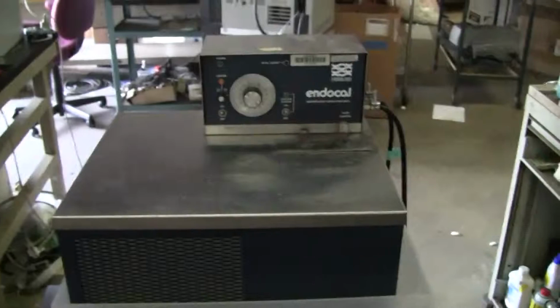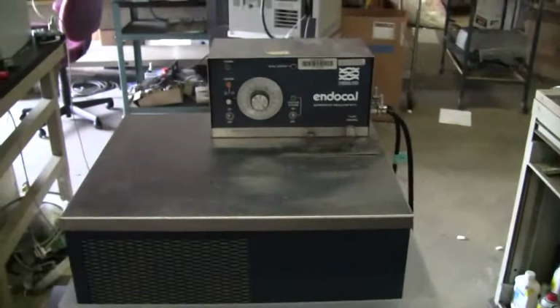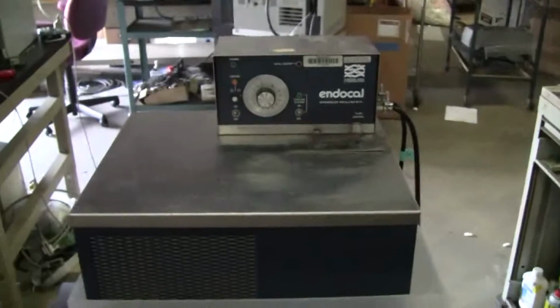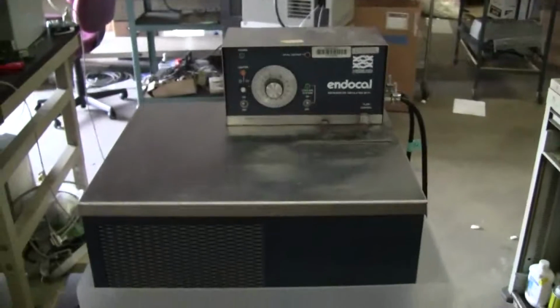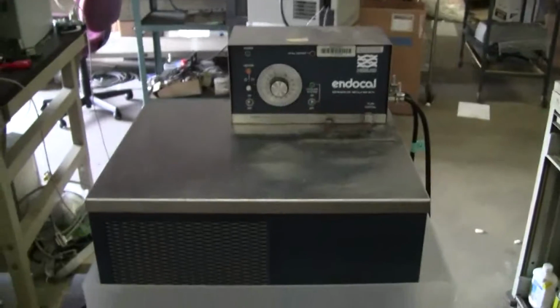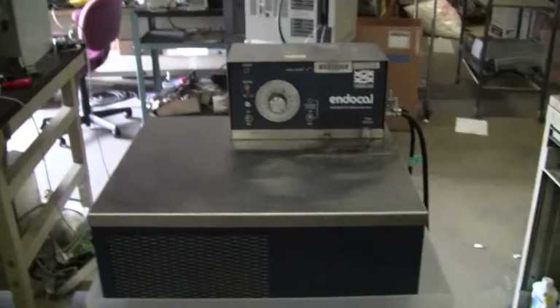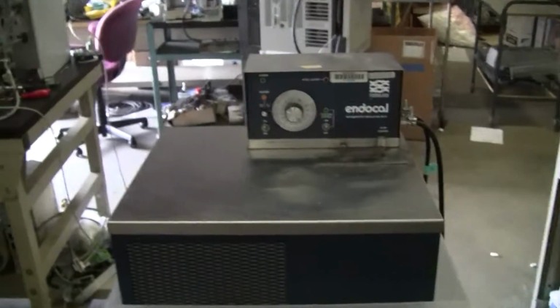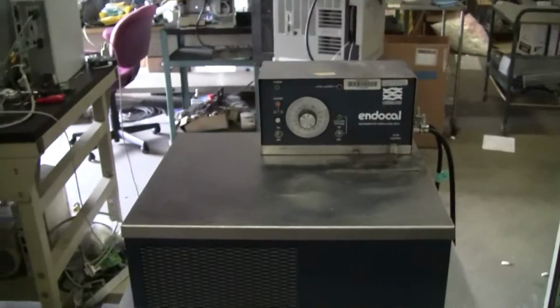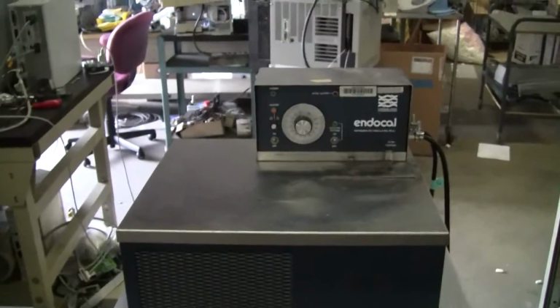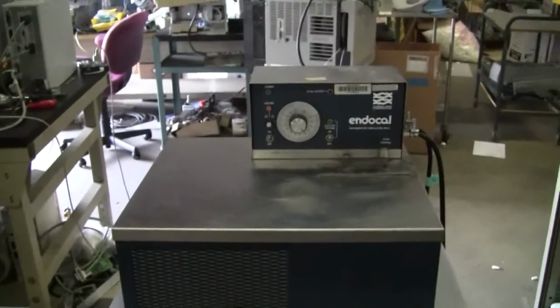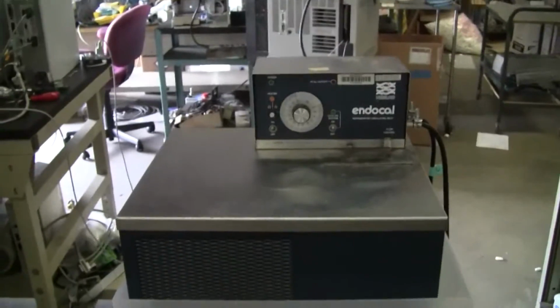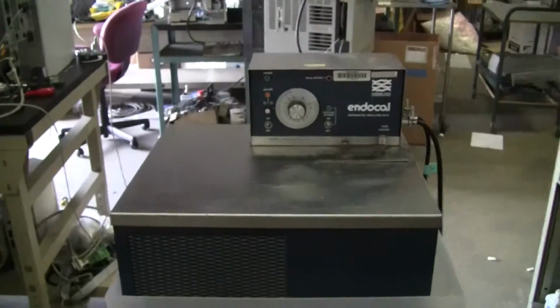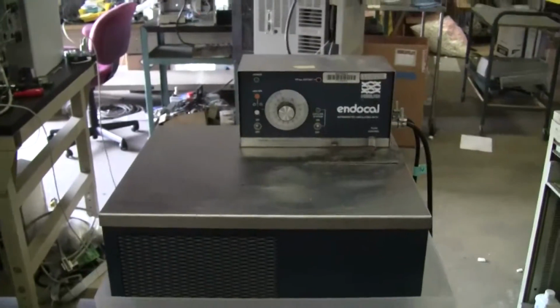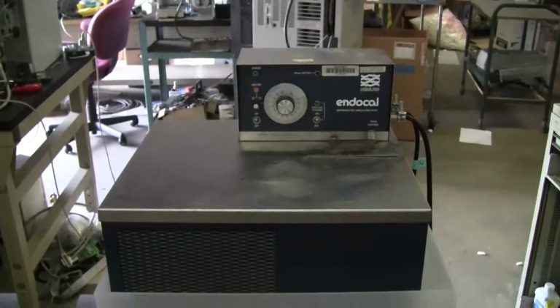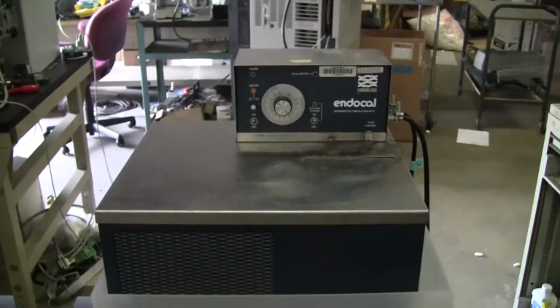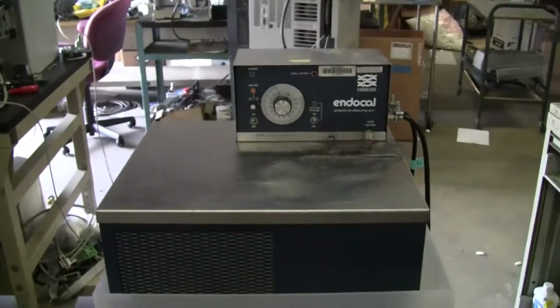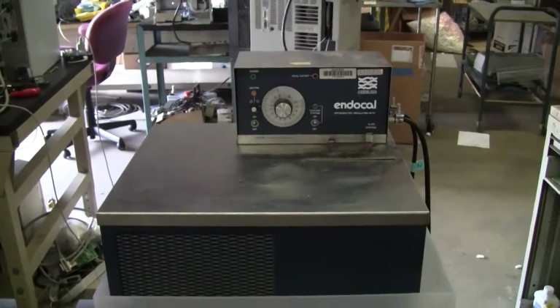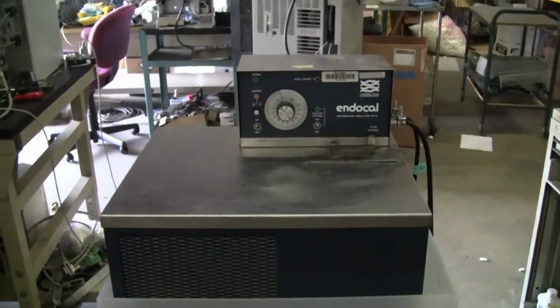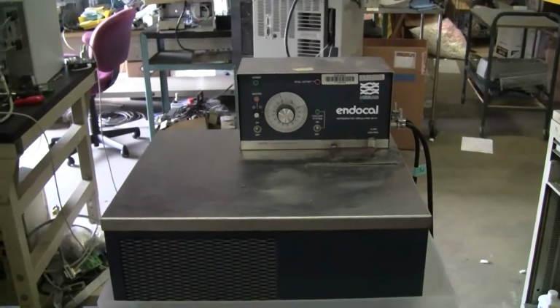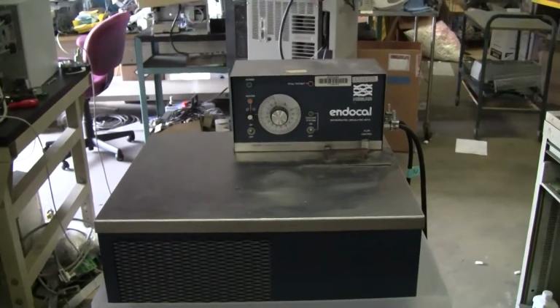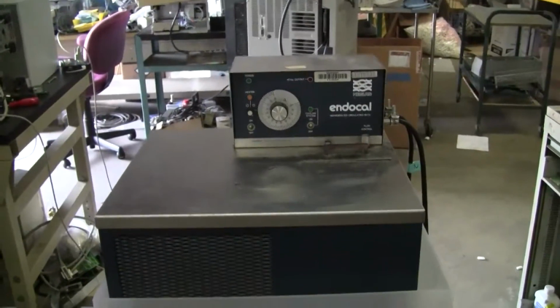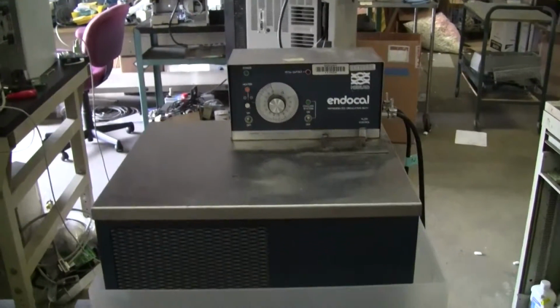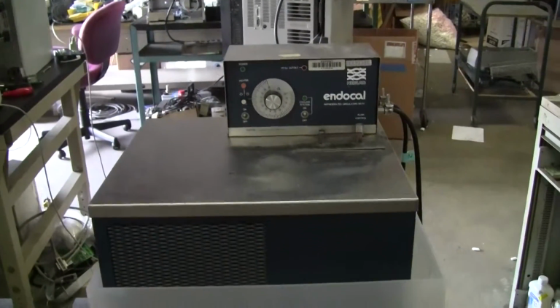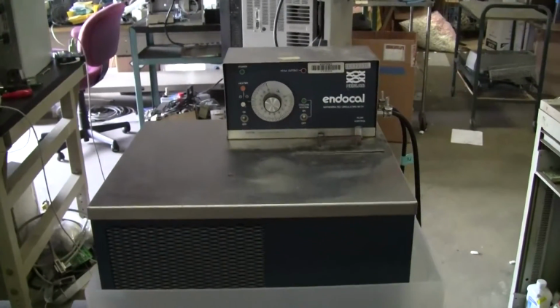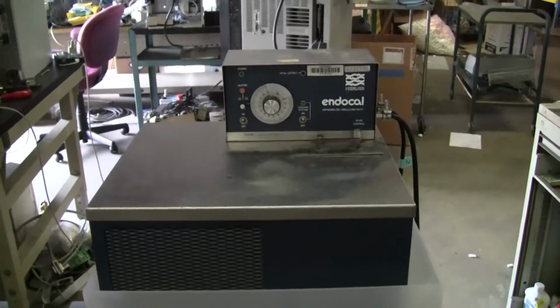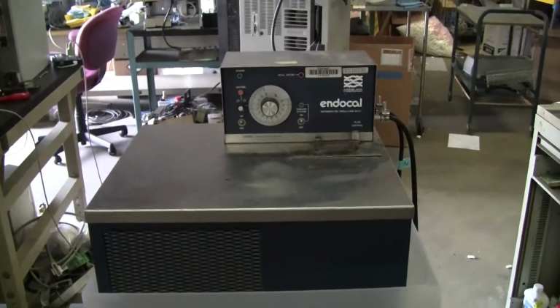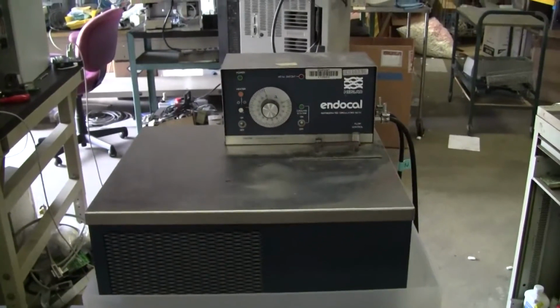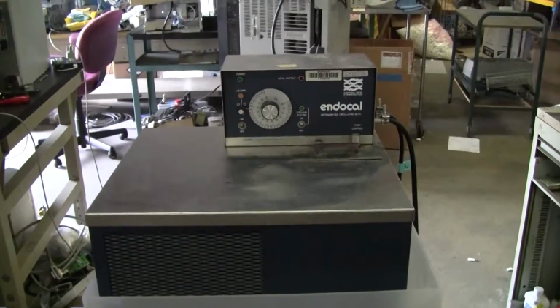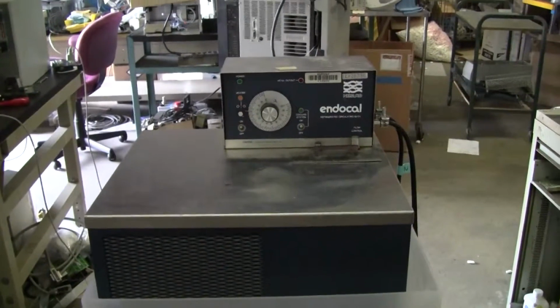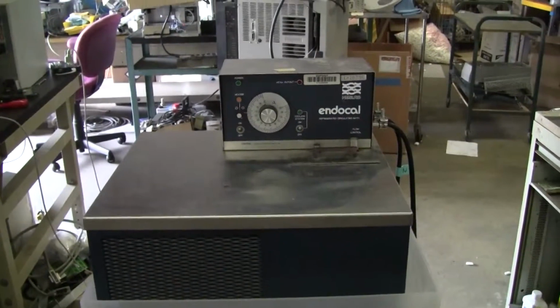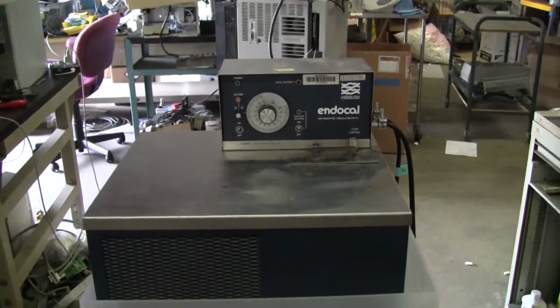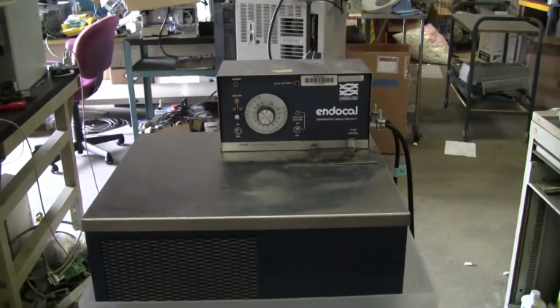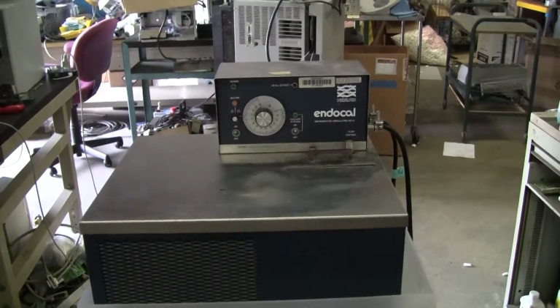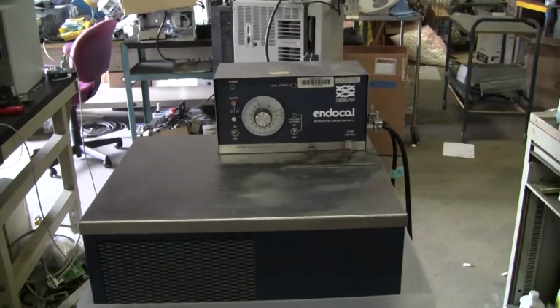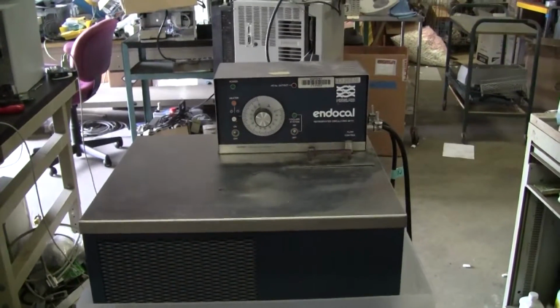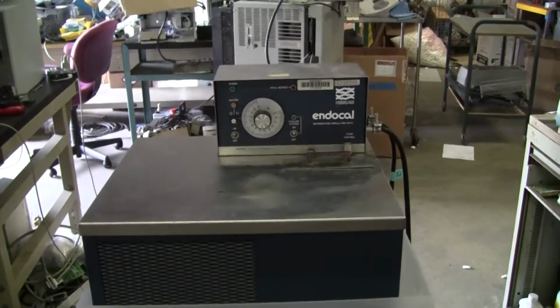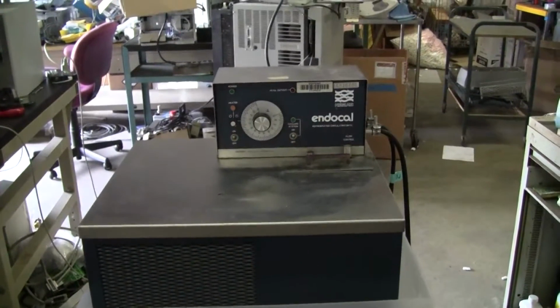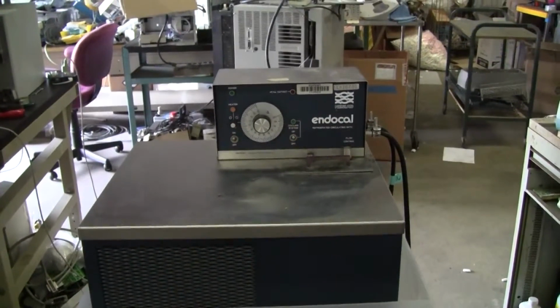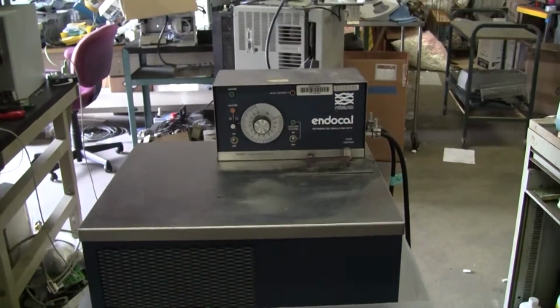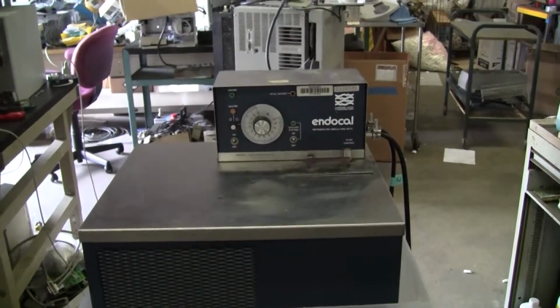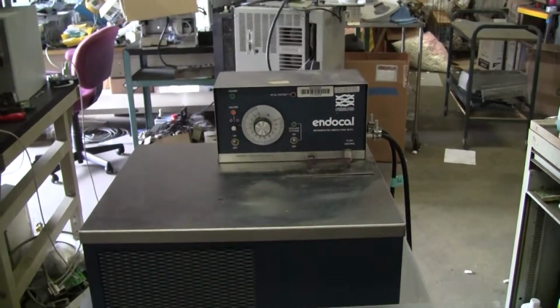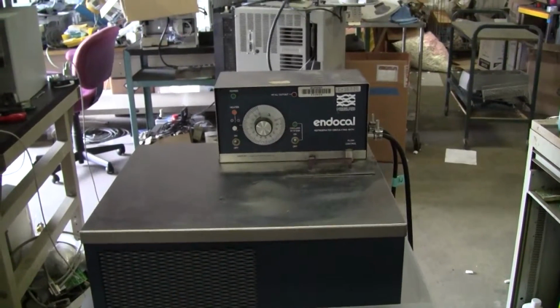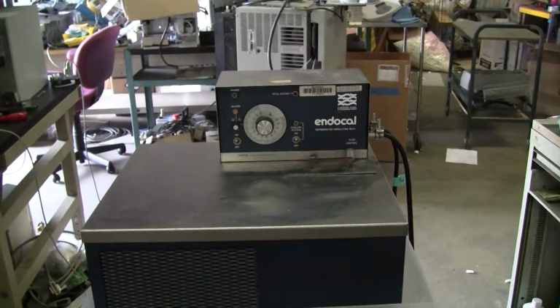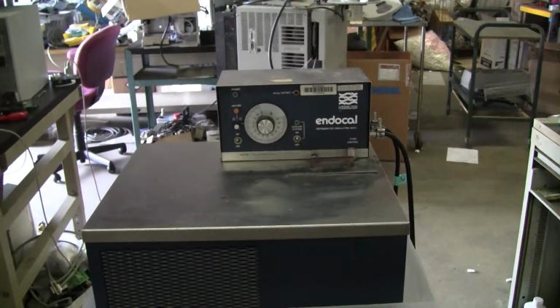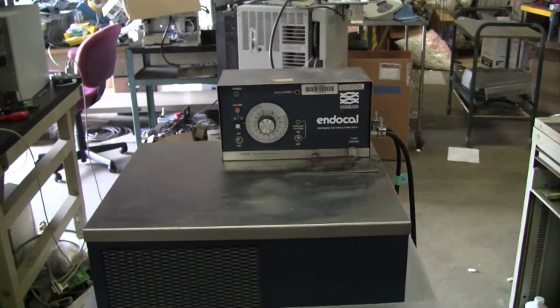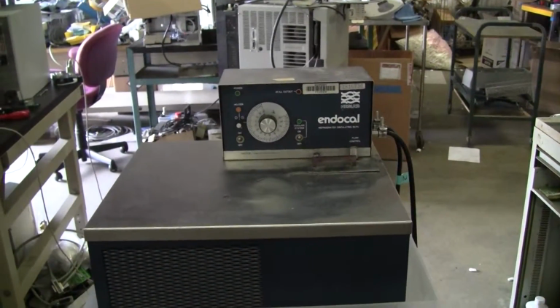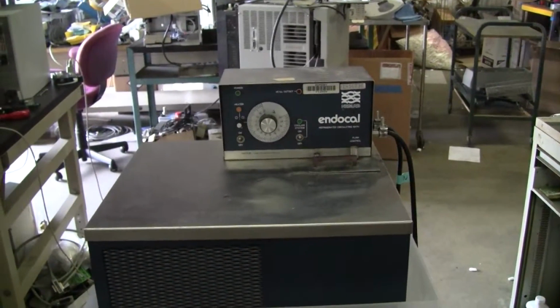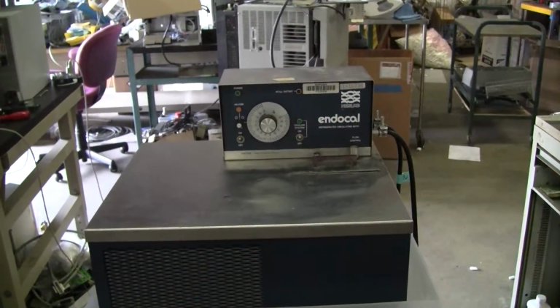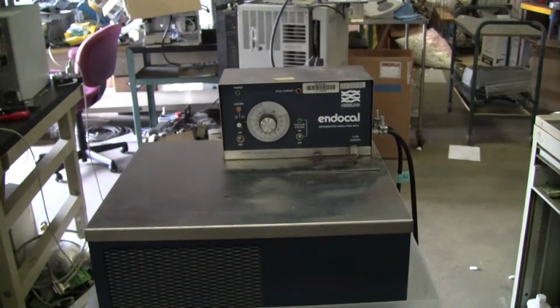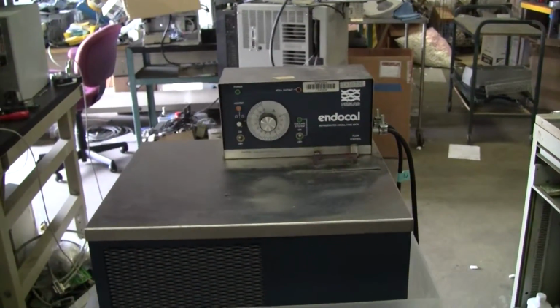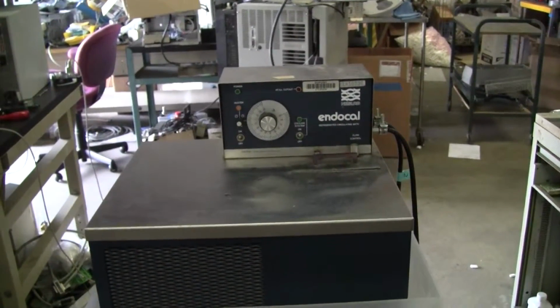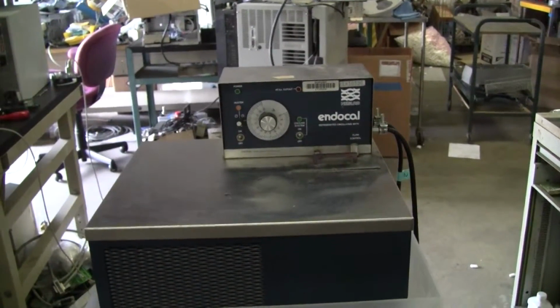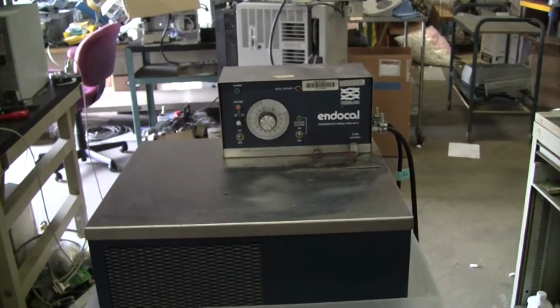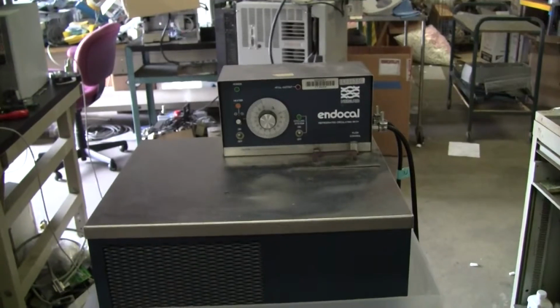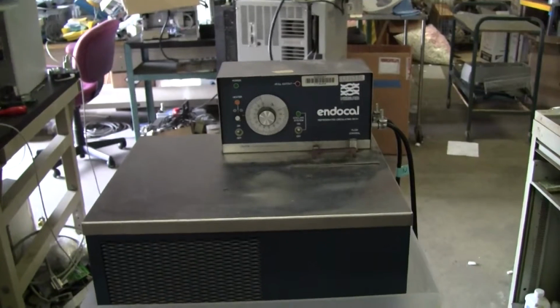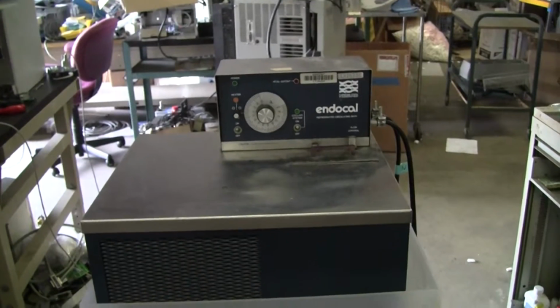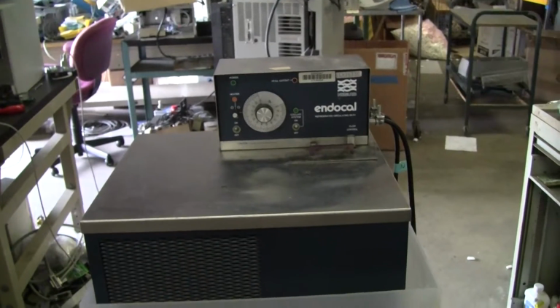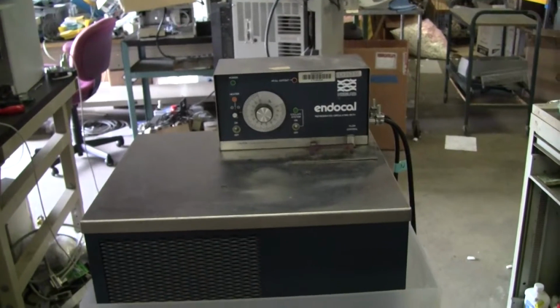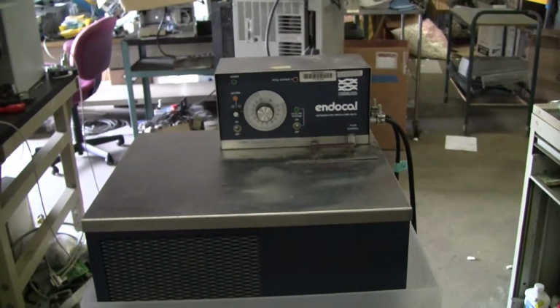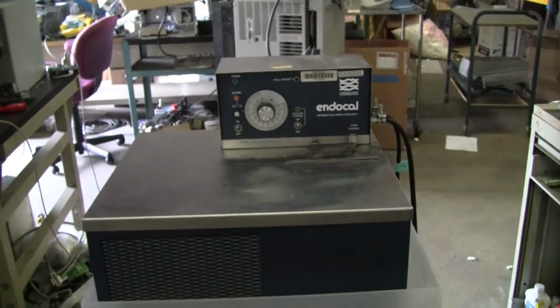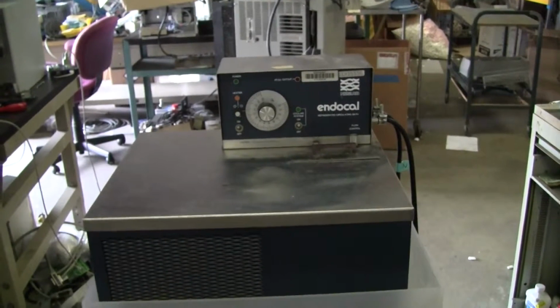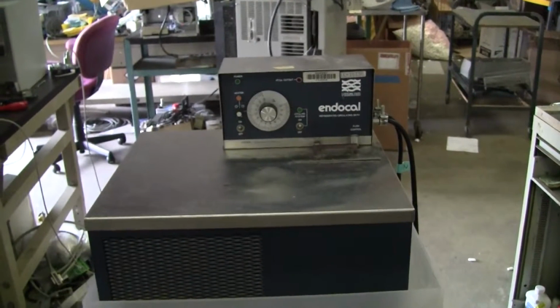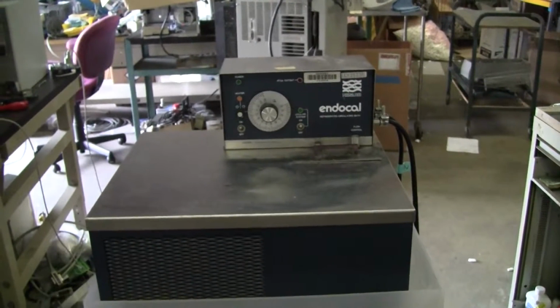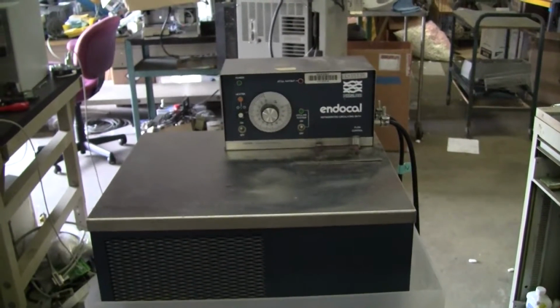Hi, this is Michael from Hitech Trader. Today we're looking at the Endocal Nest Lab Recirculated Chiller.